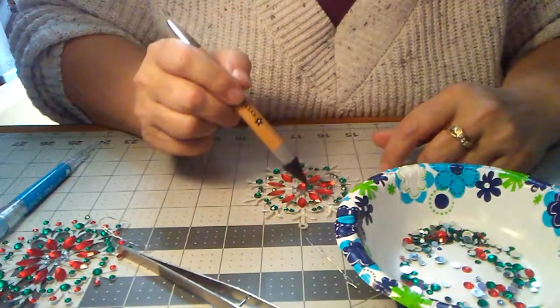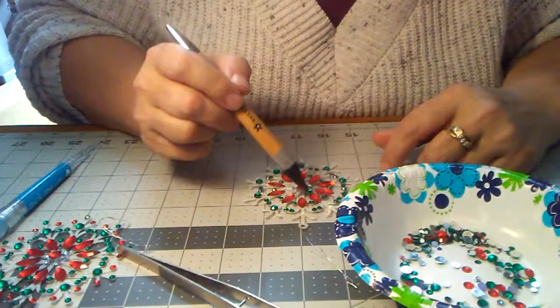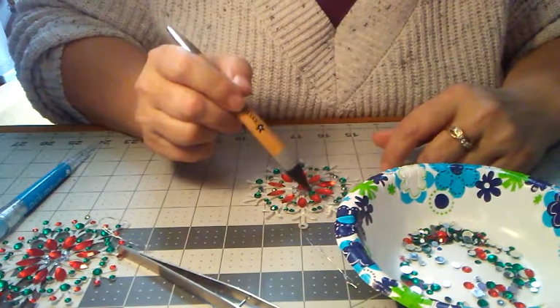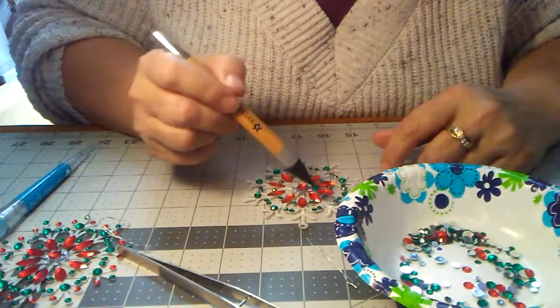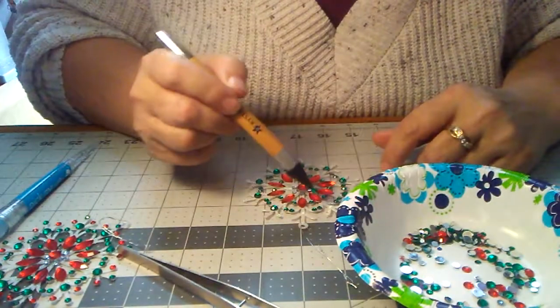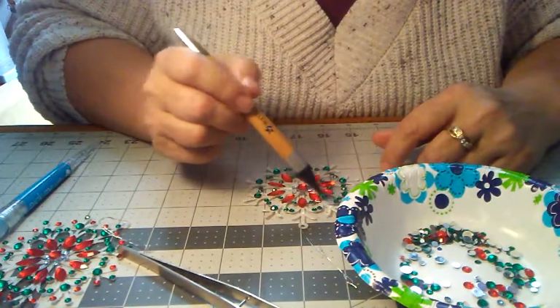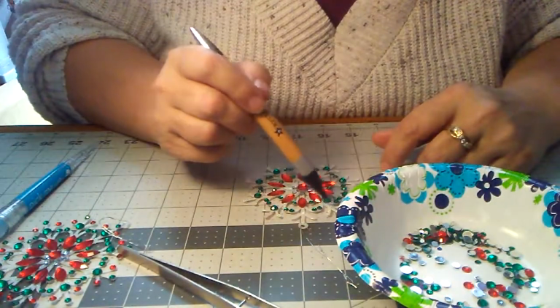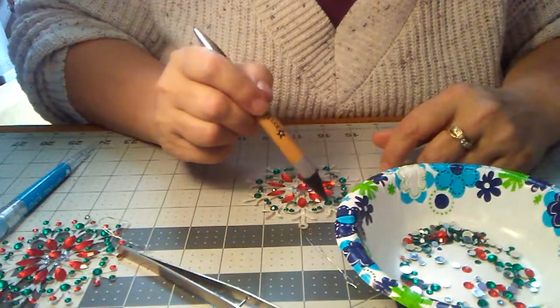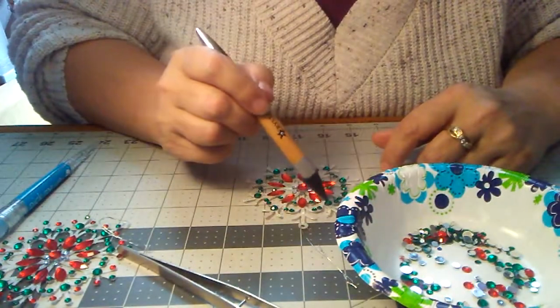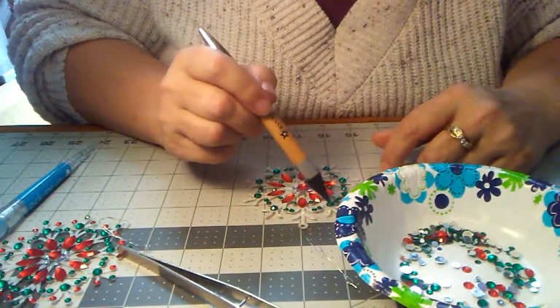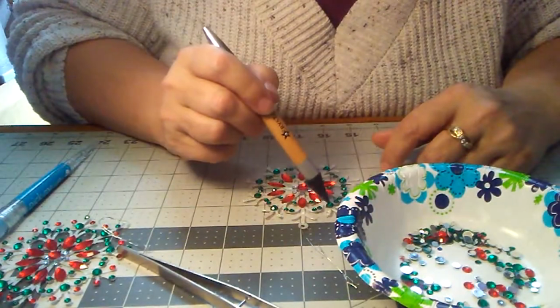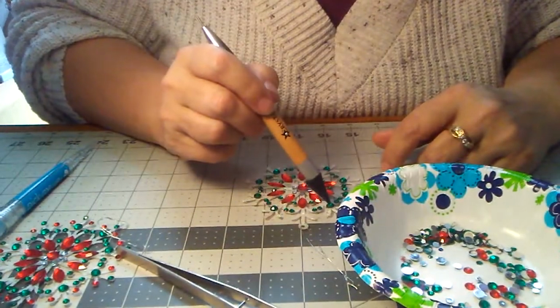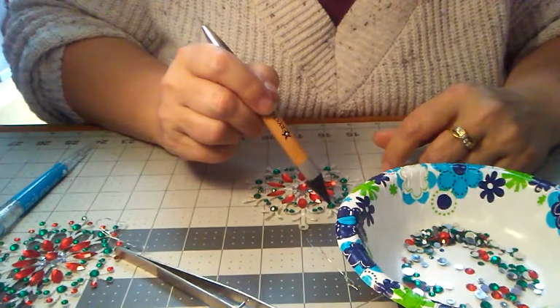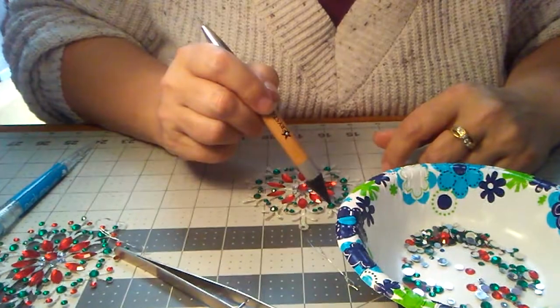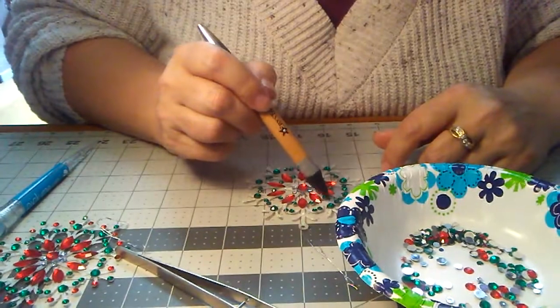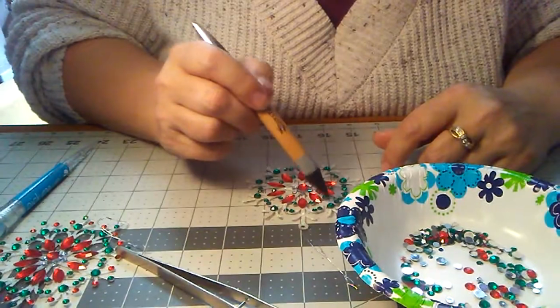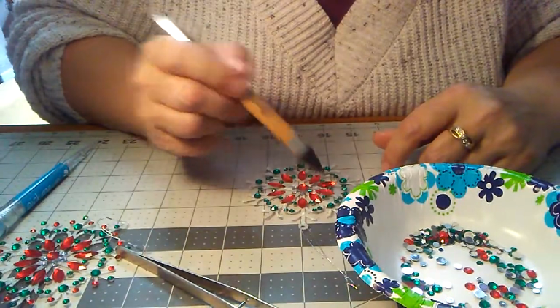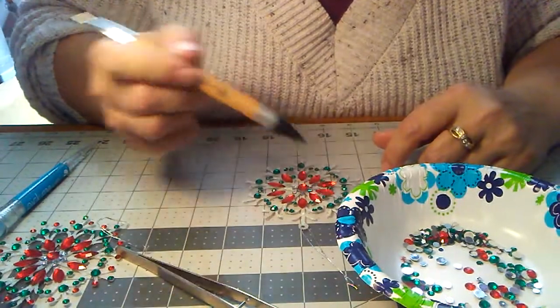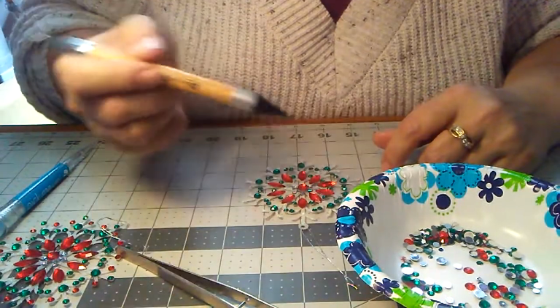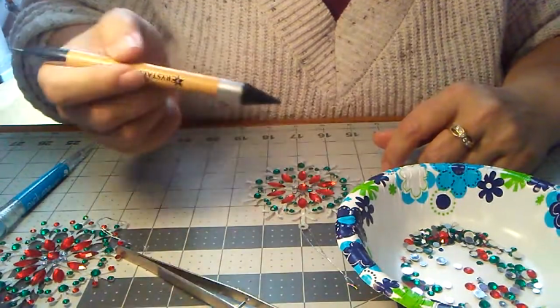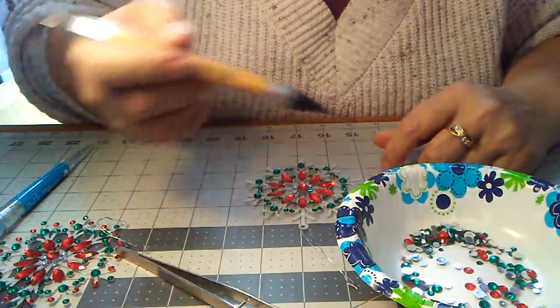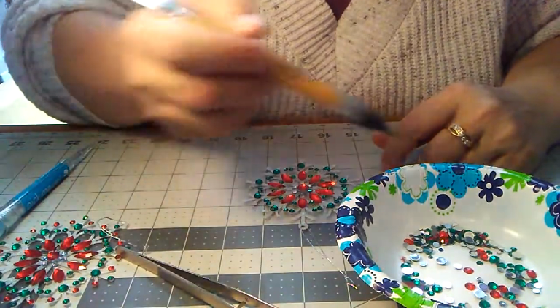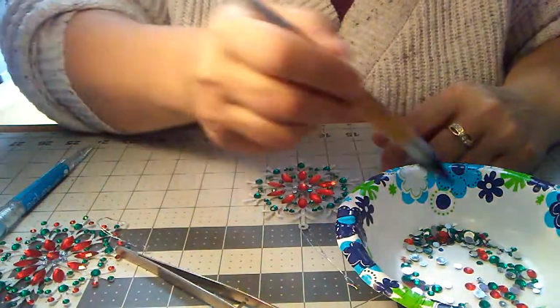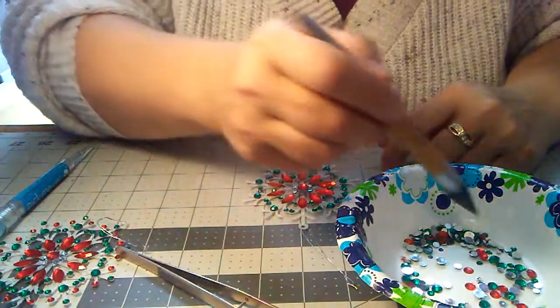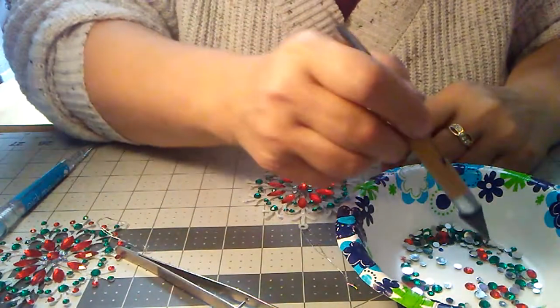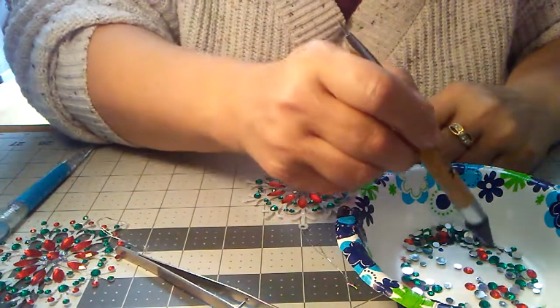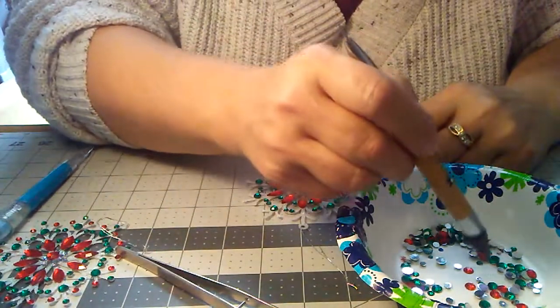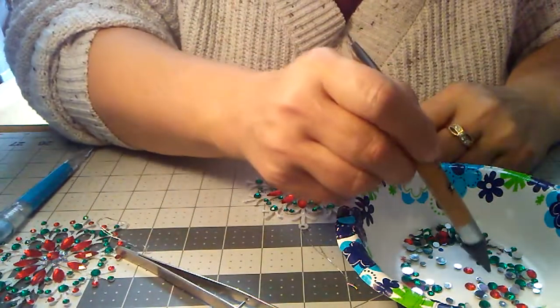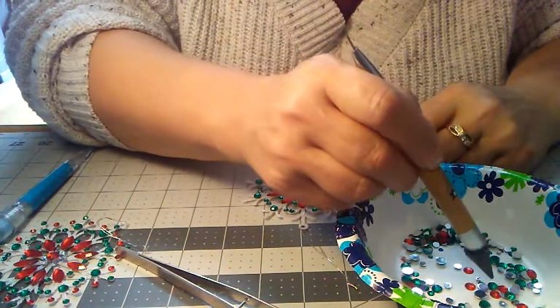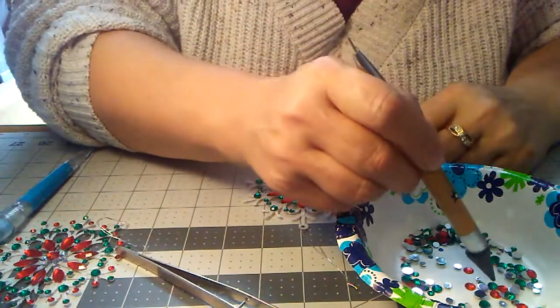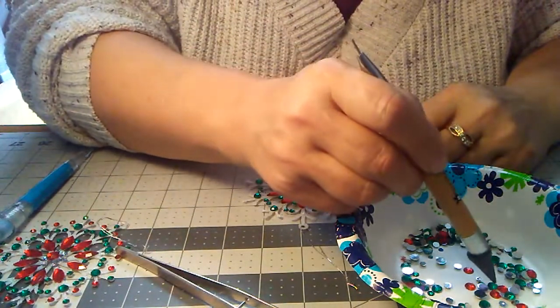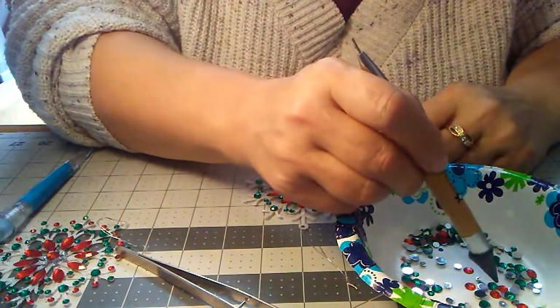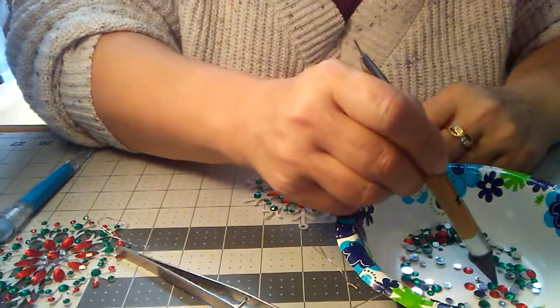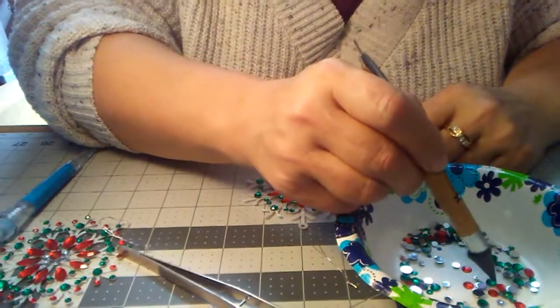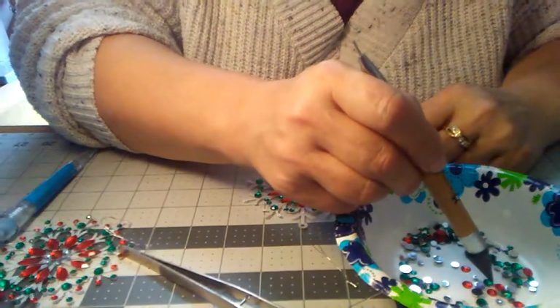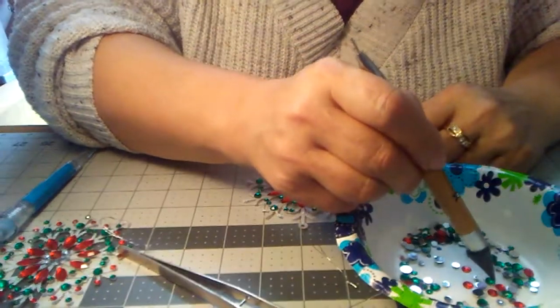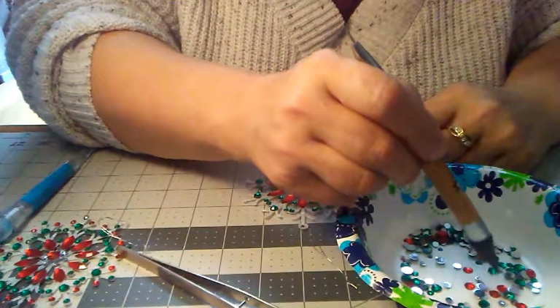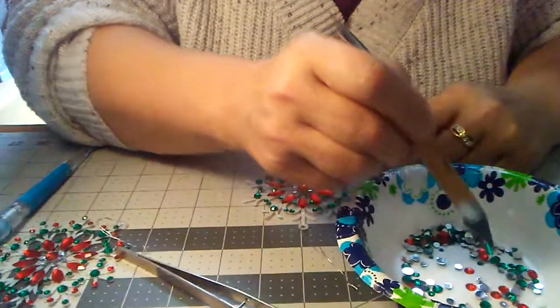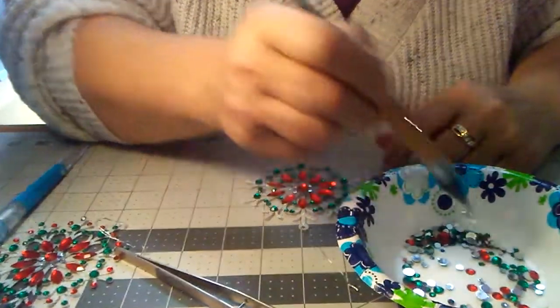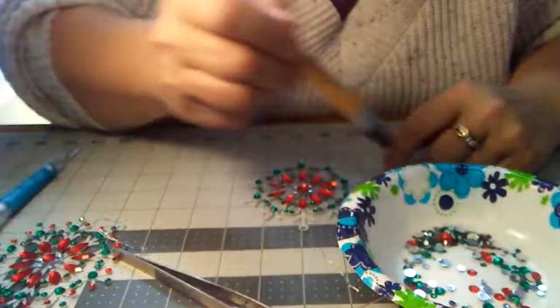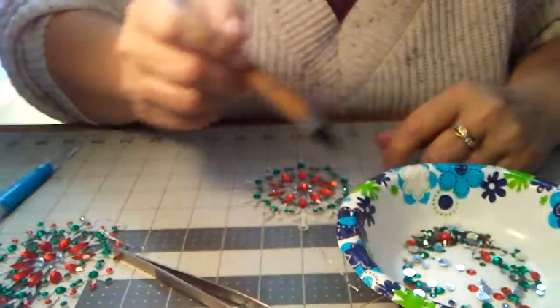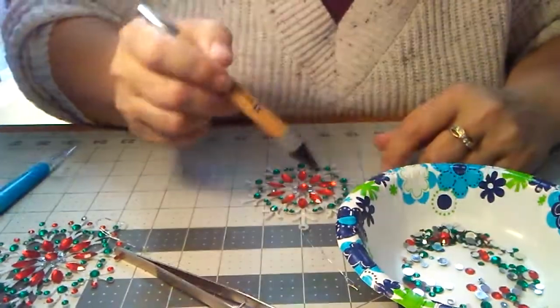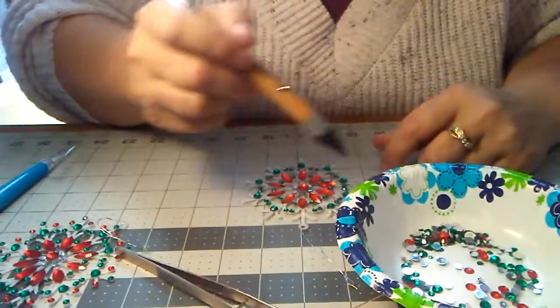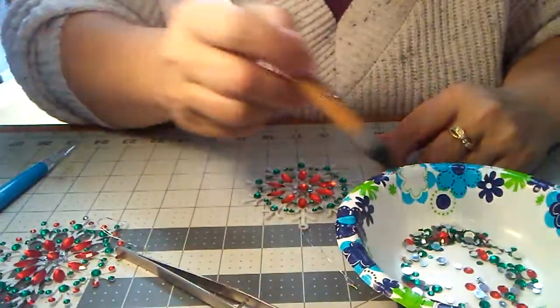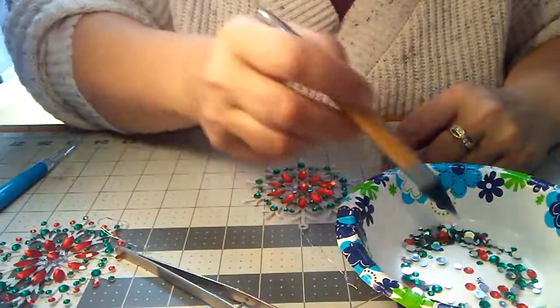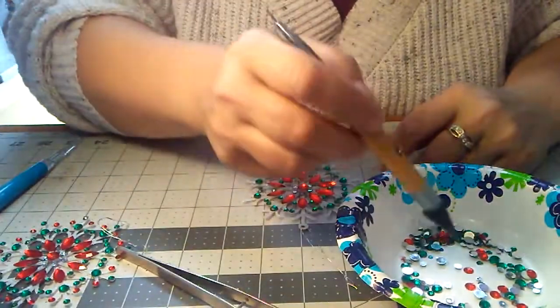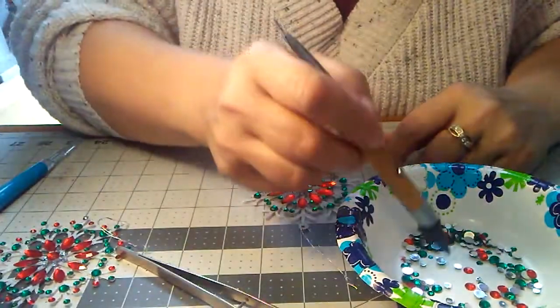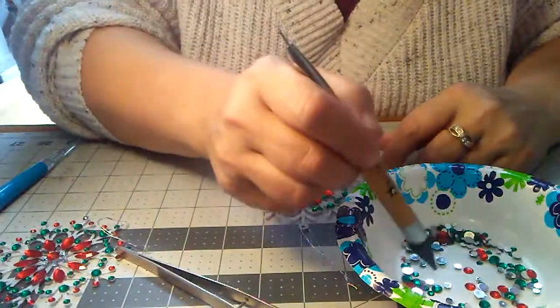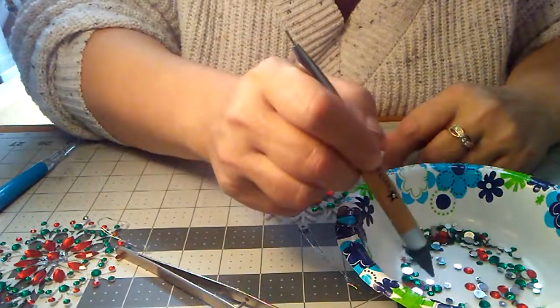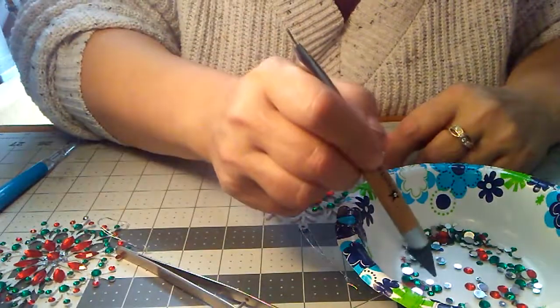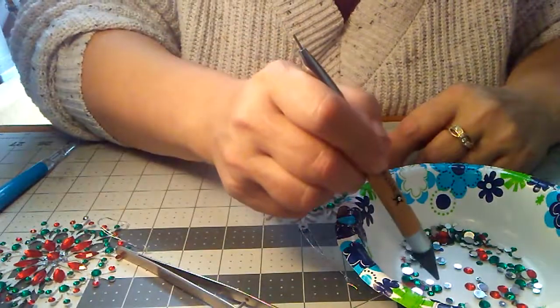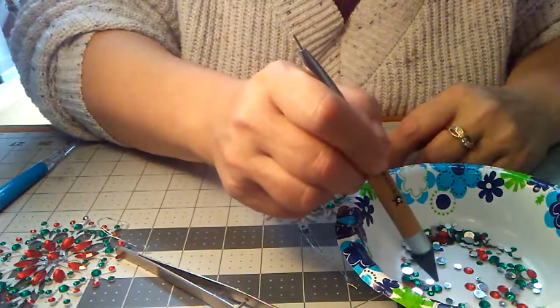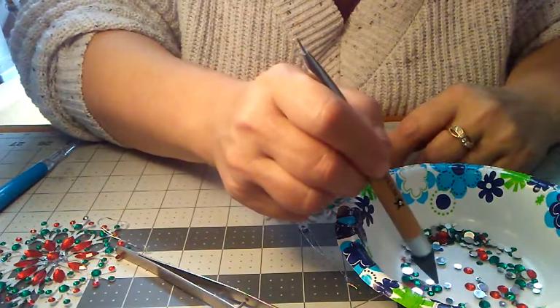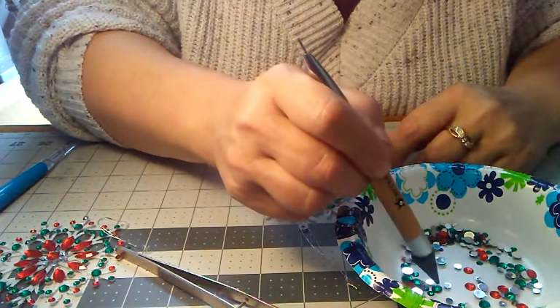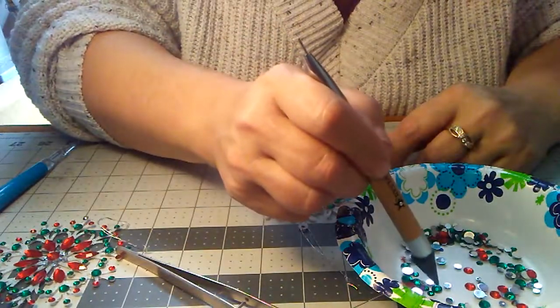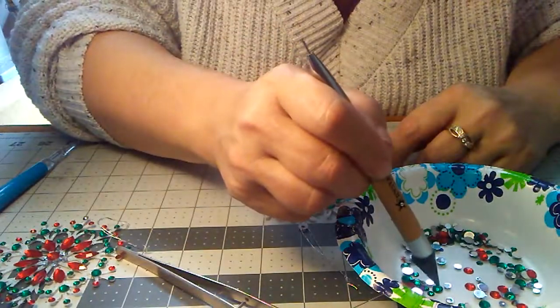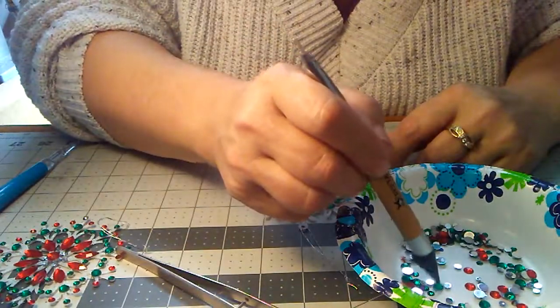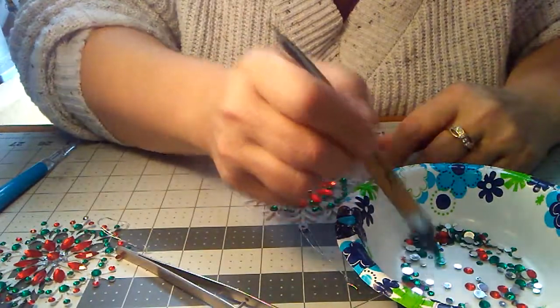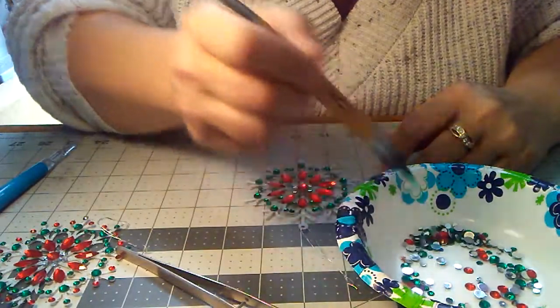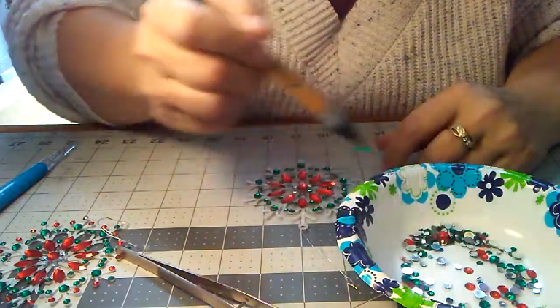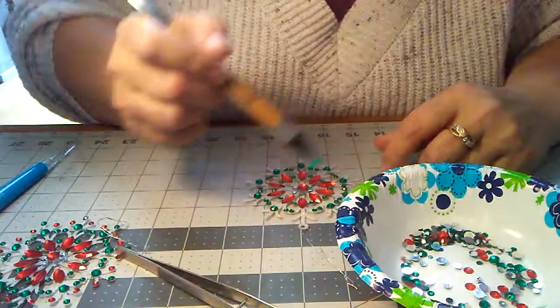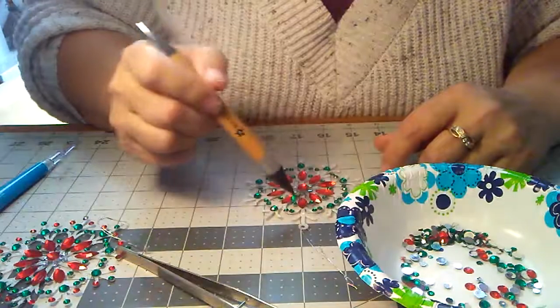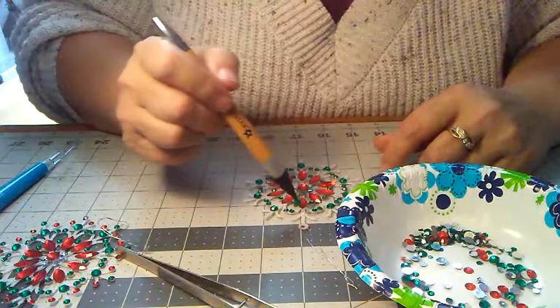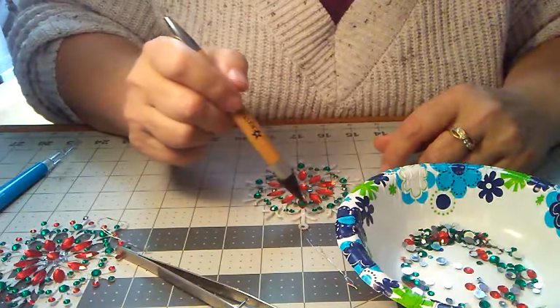And you guys, just use any color you like. I just think that red and green looks really well for Christmas.